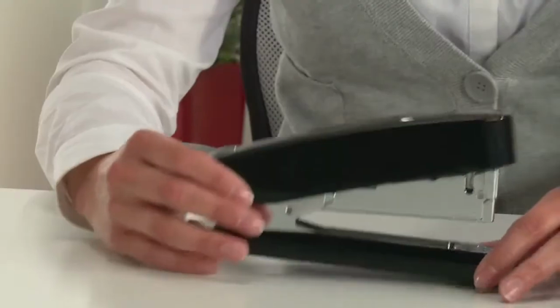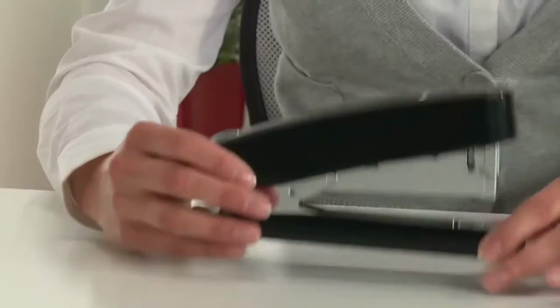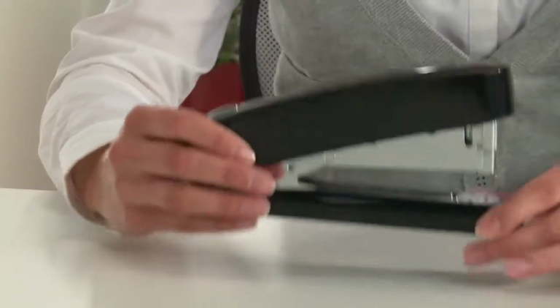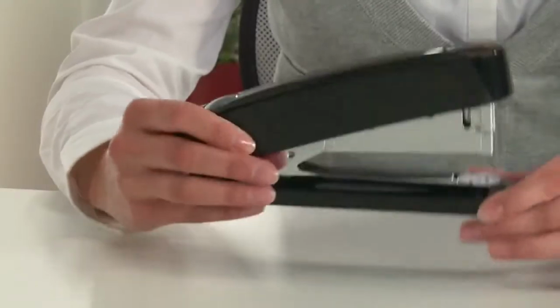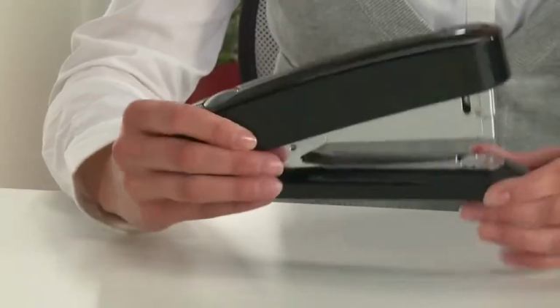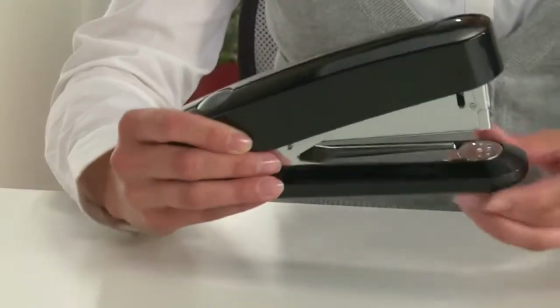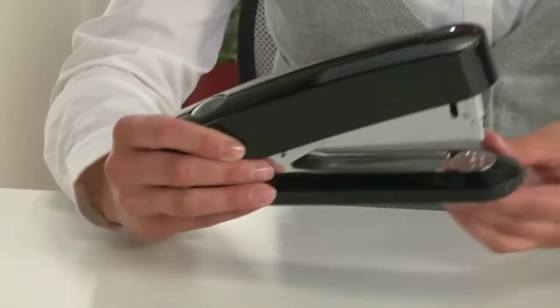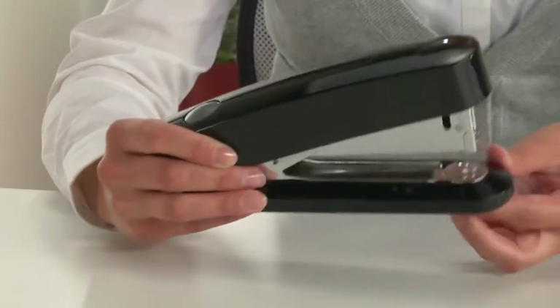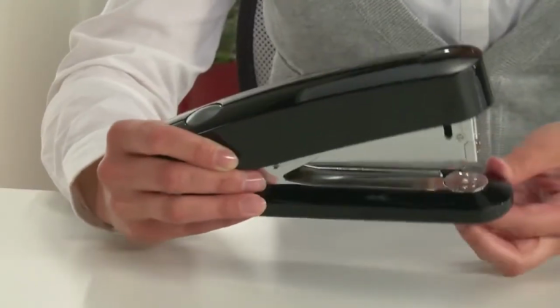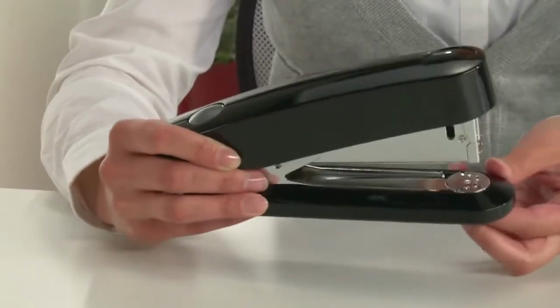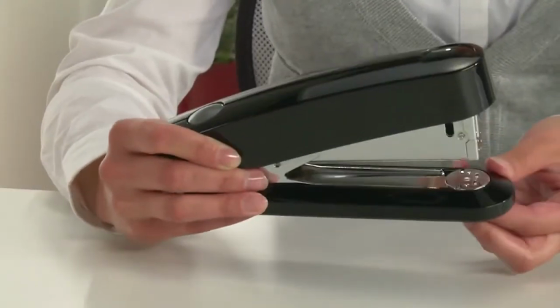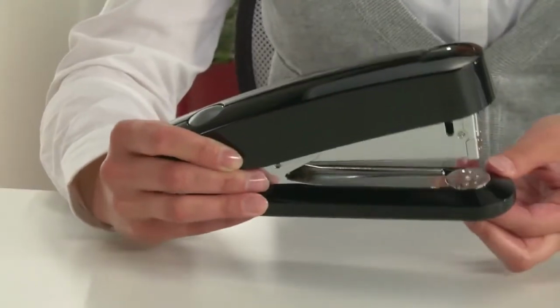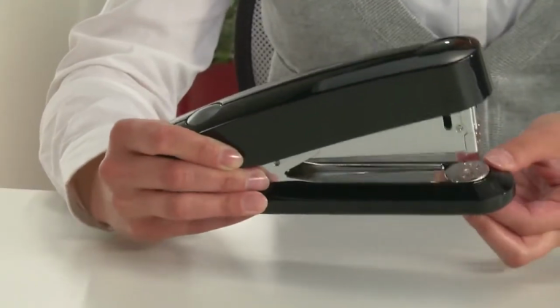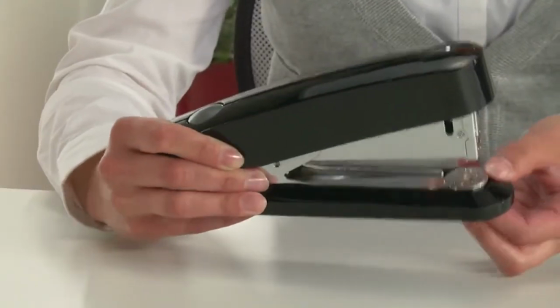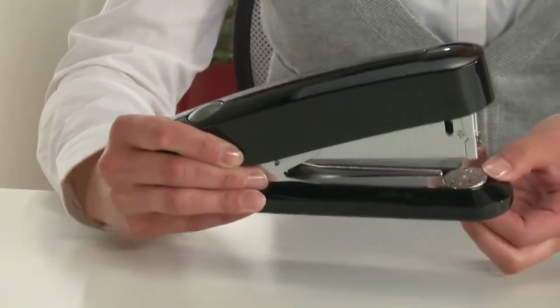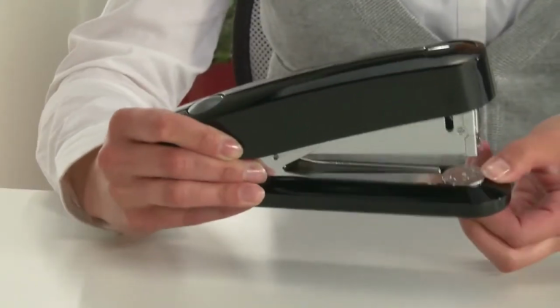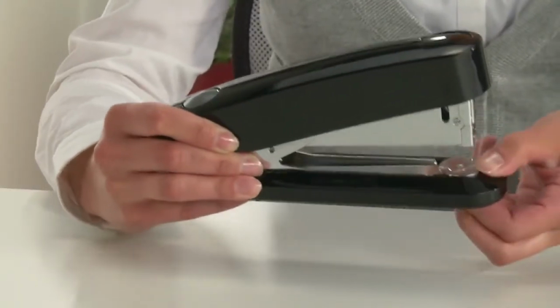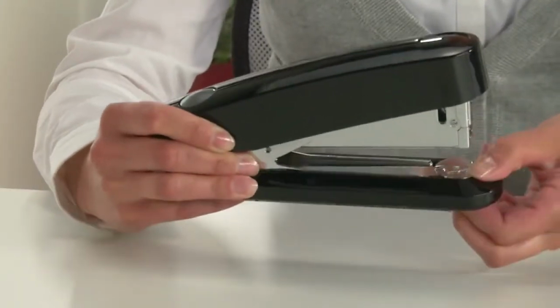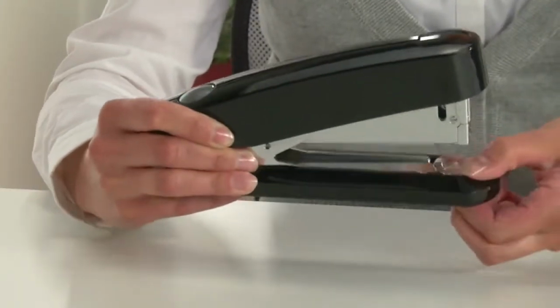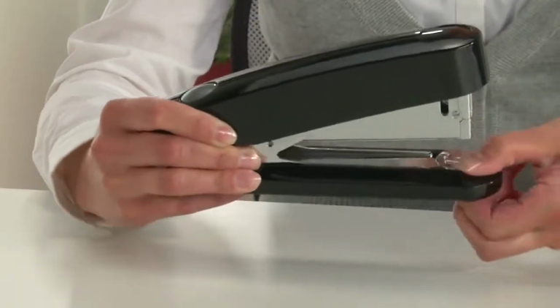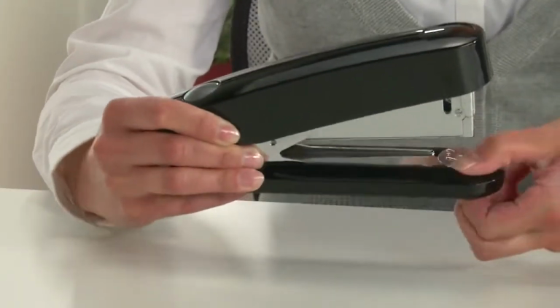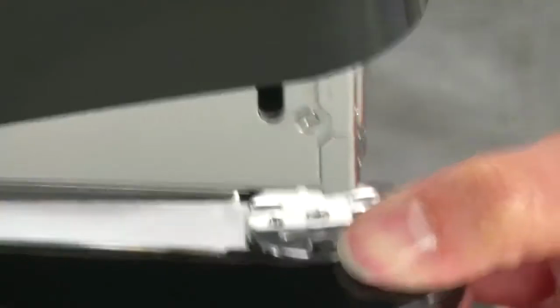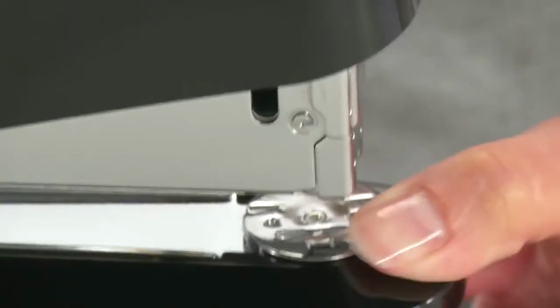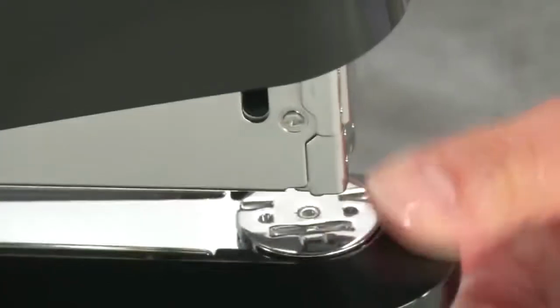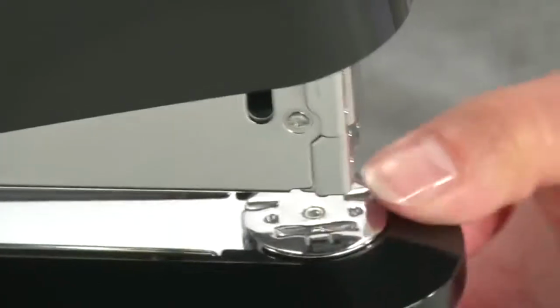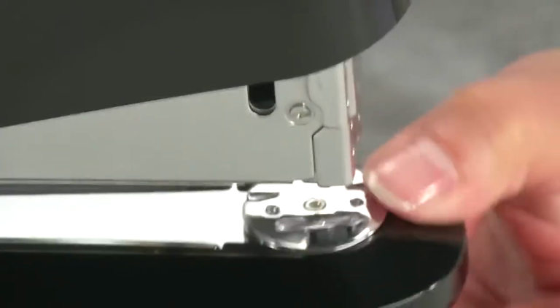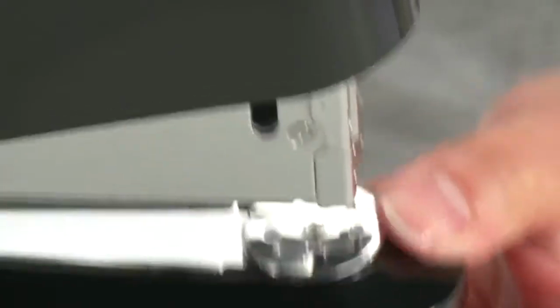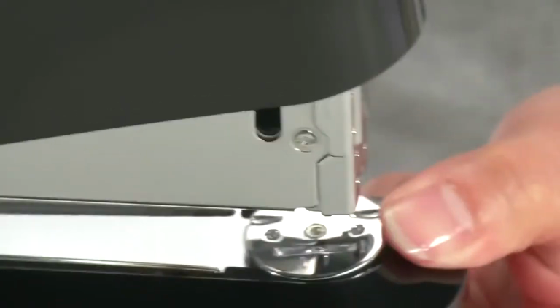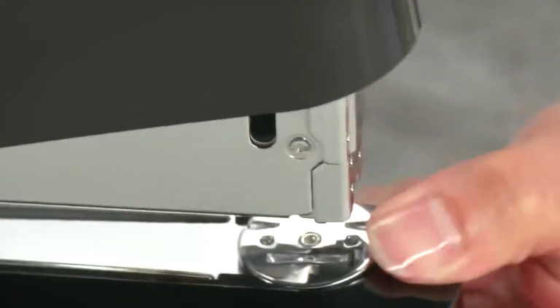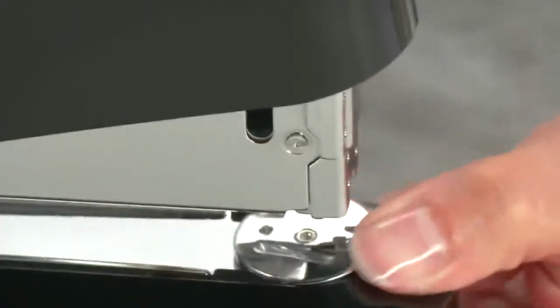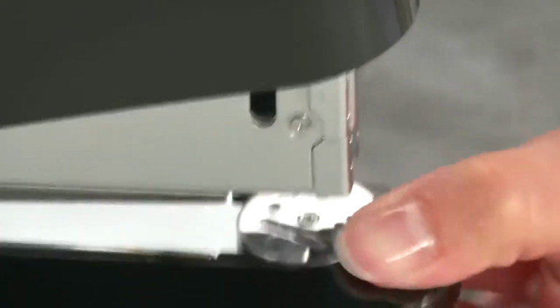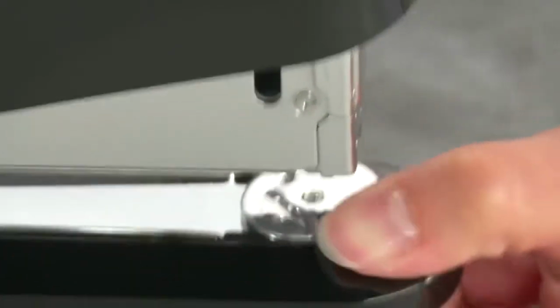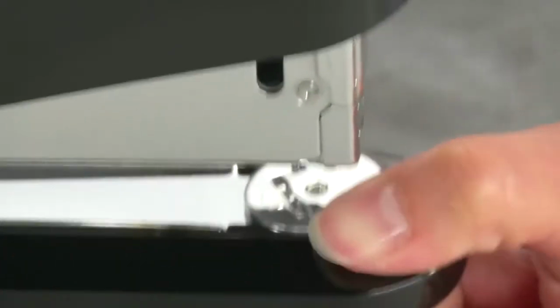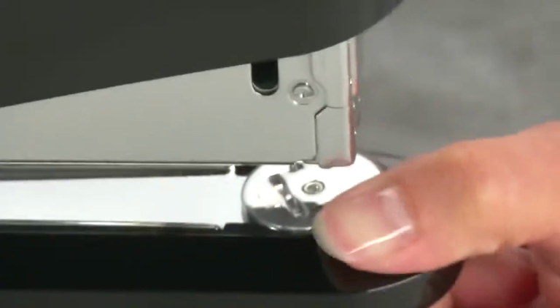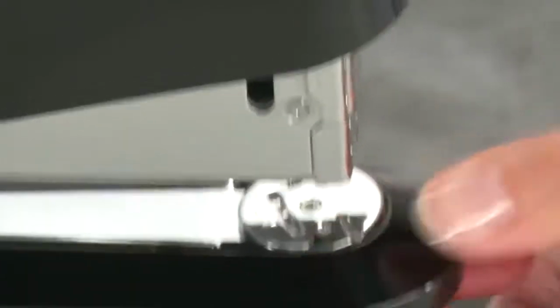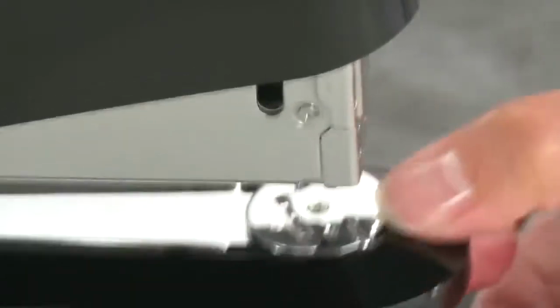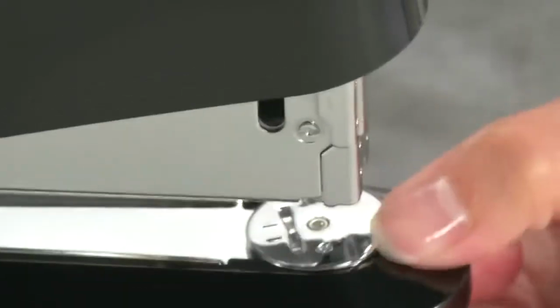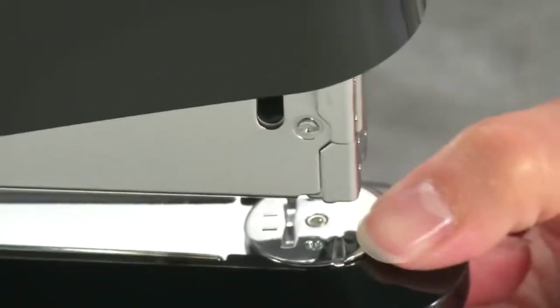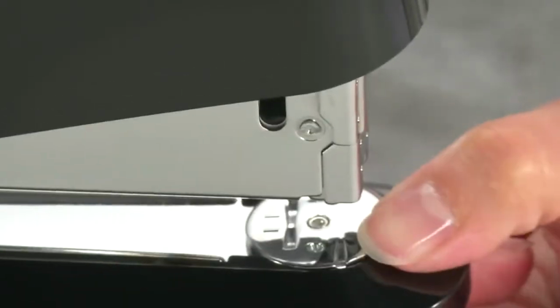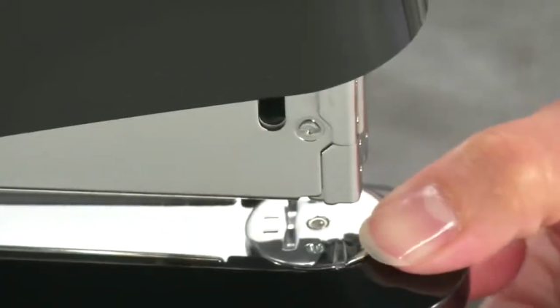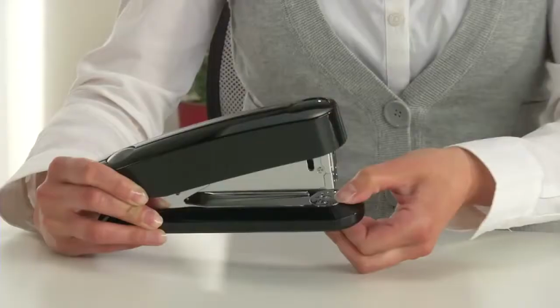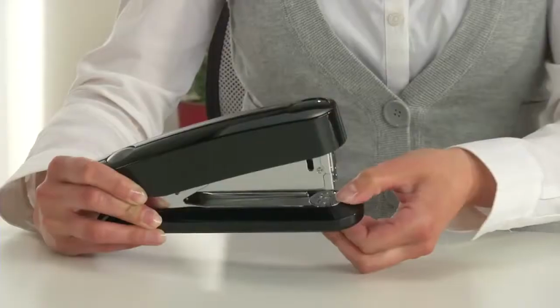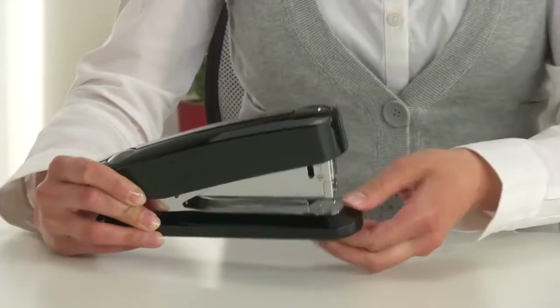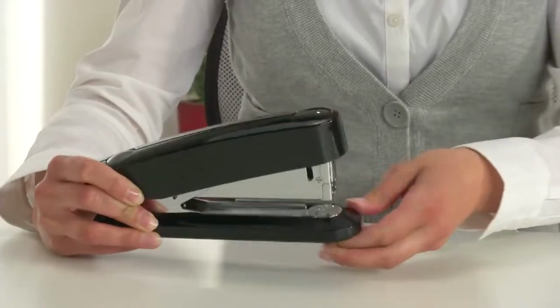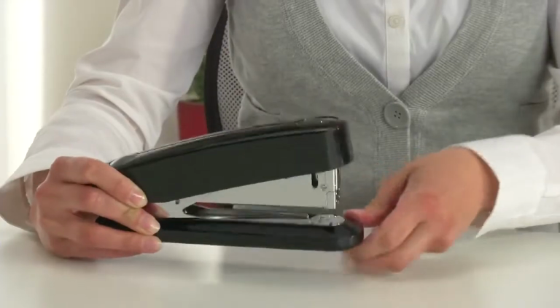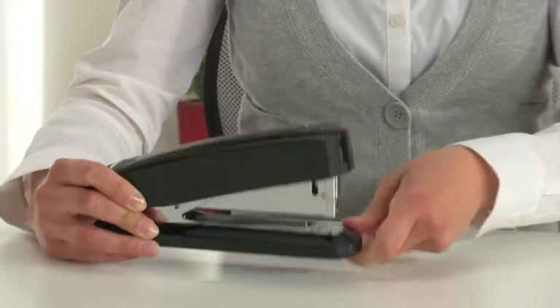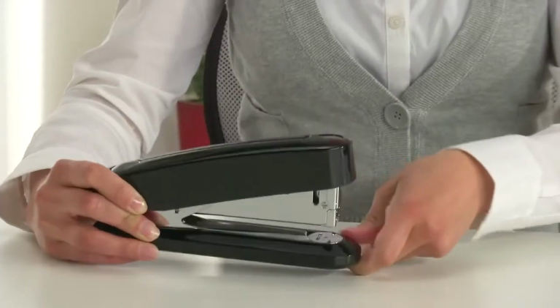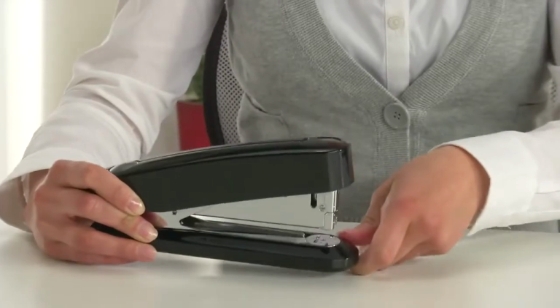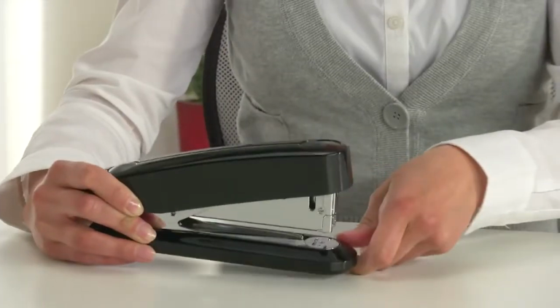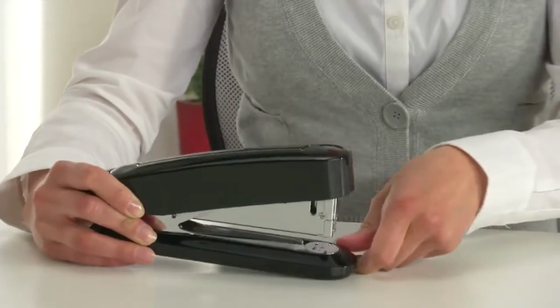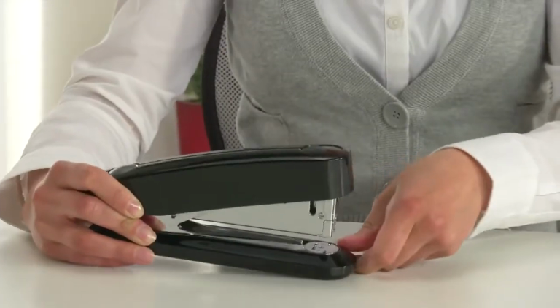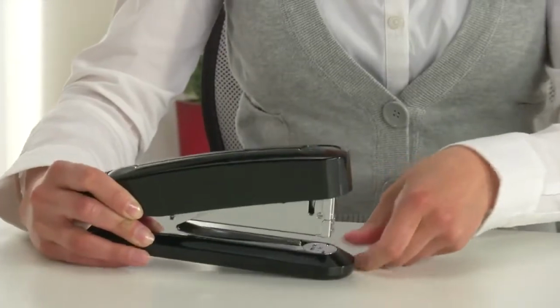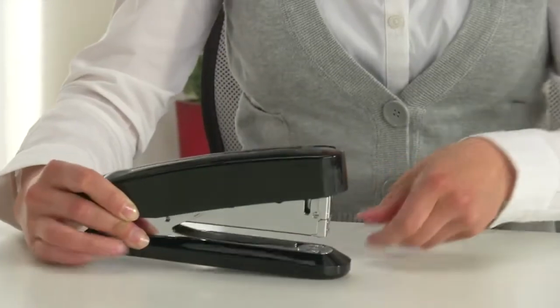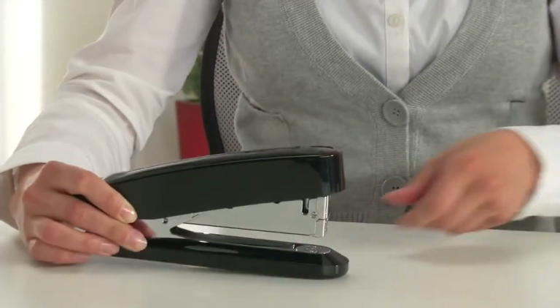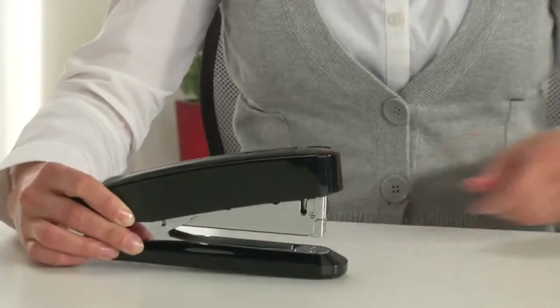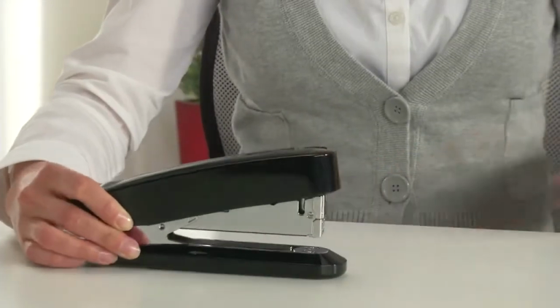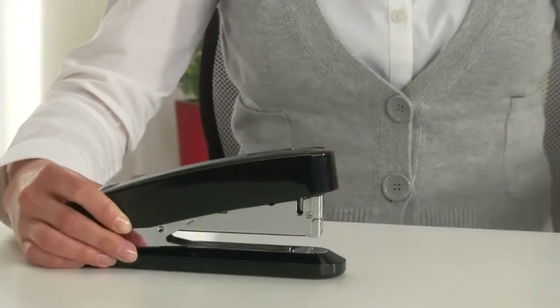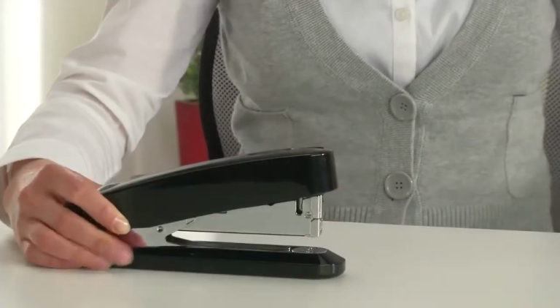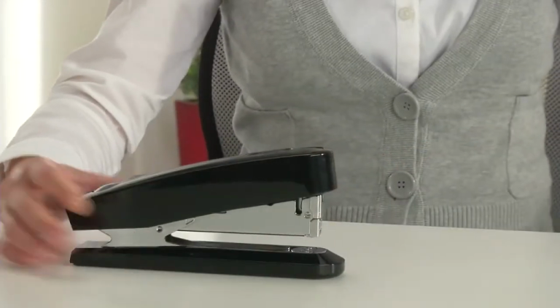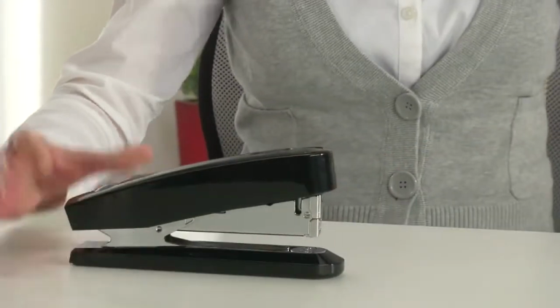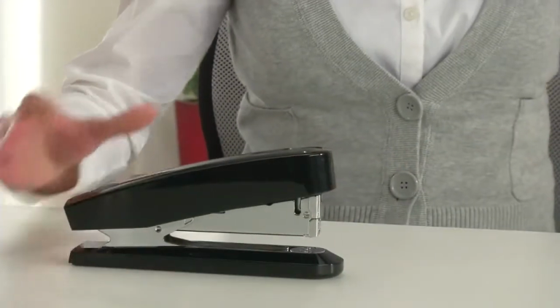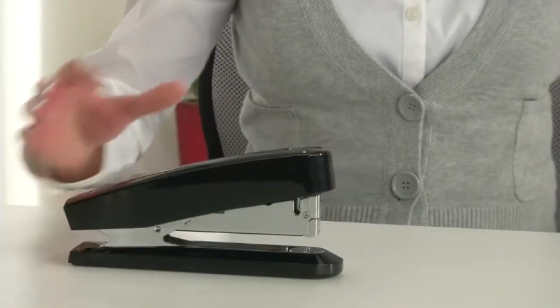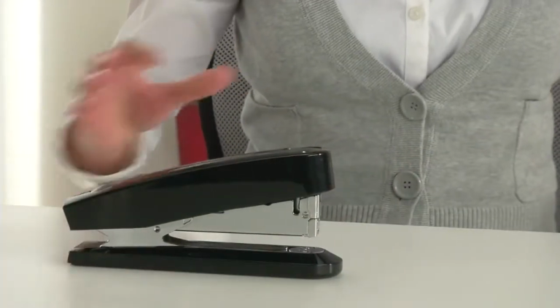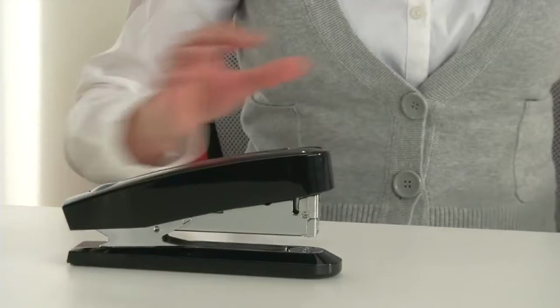The movable anvil makes it possible to change between permanent and temporary stapling whenever you need to. All you have to do is turn the anvil.